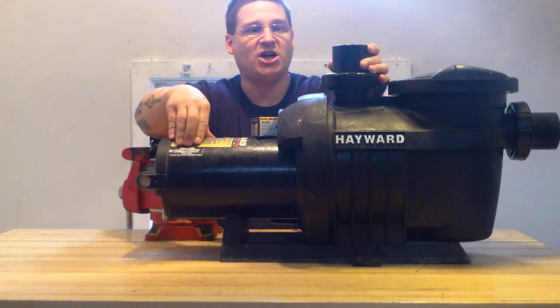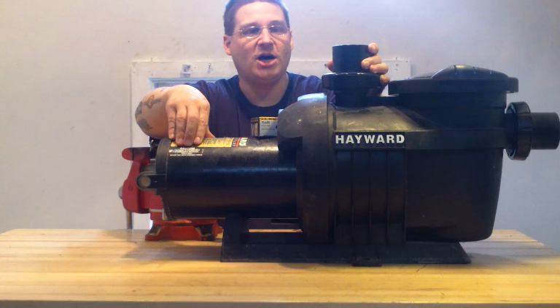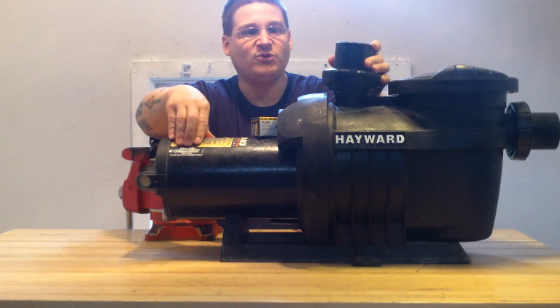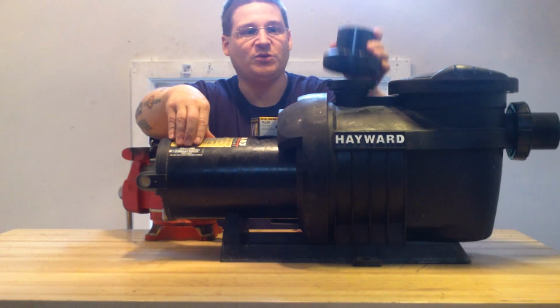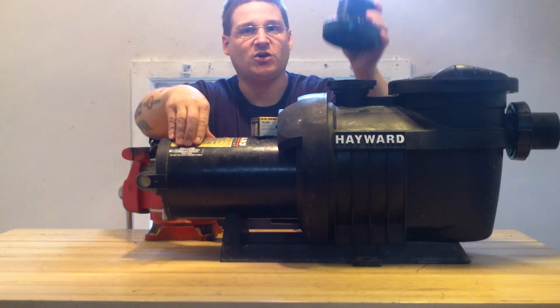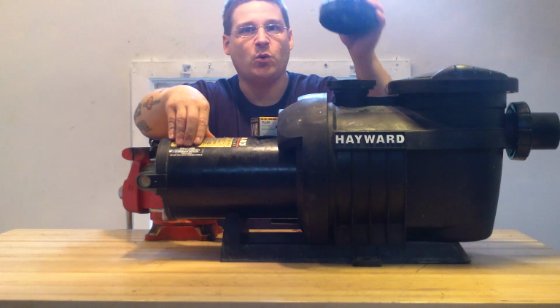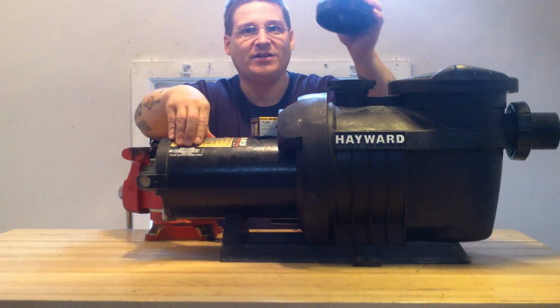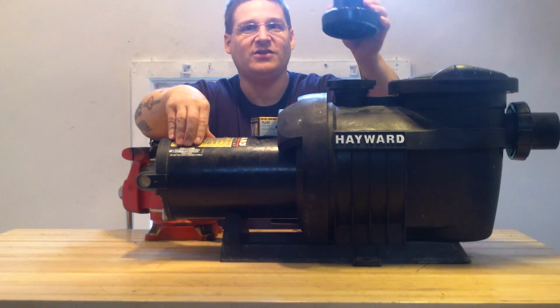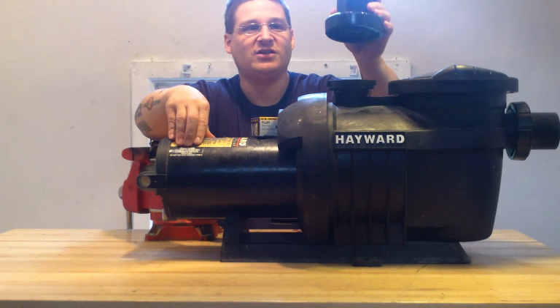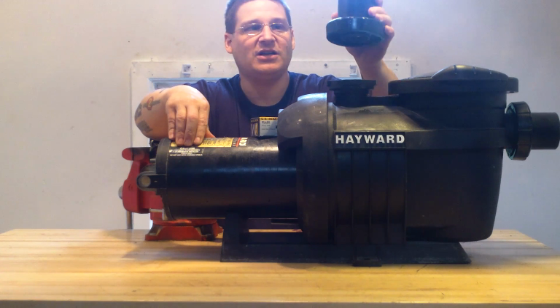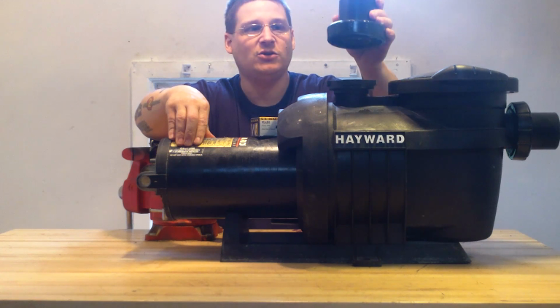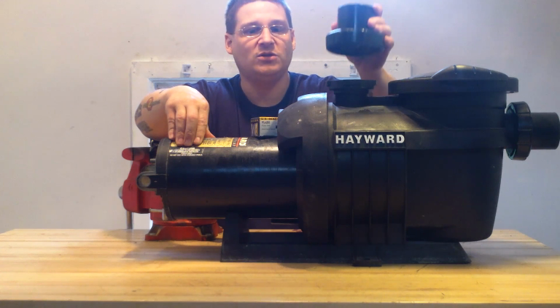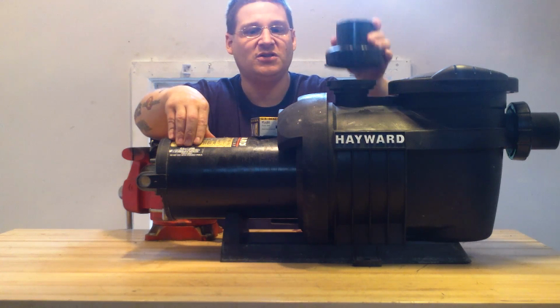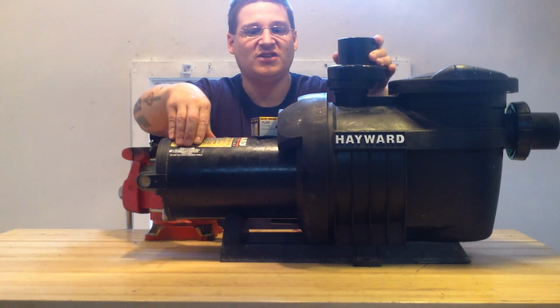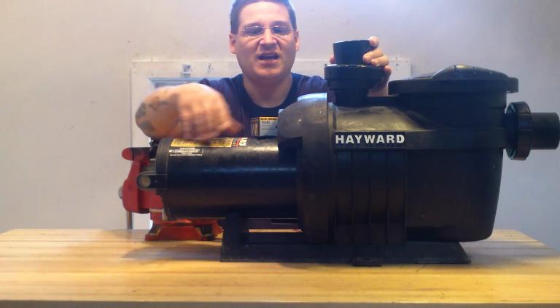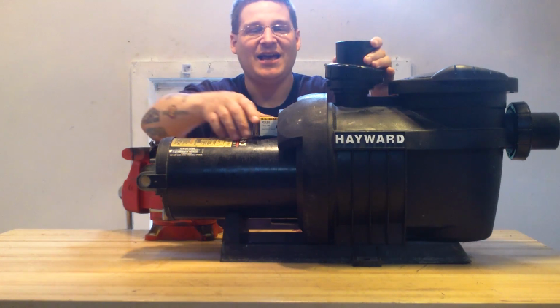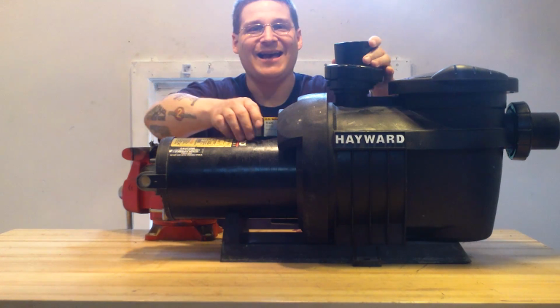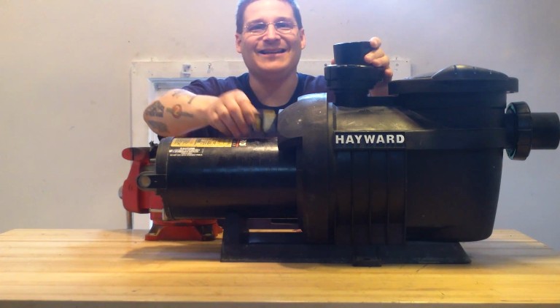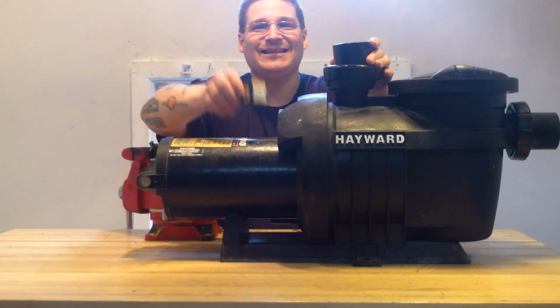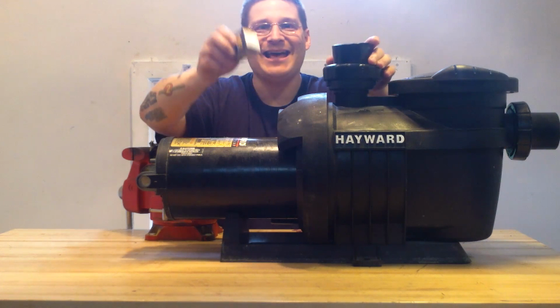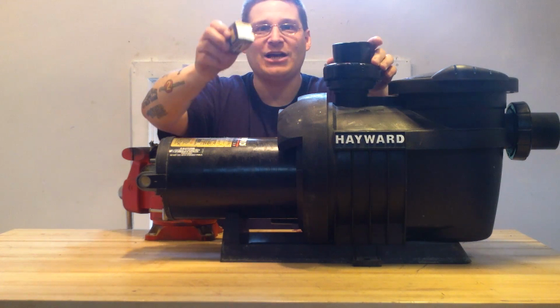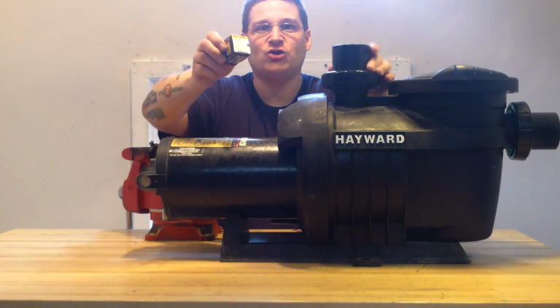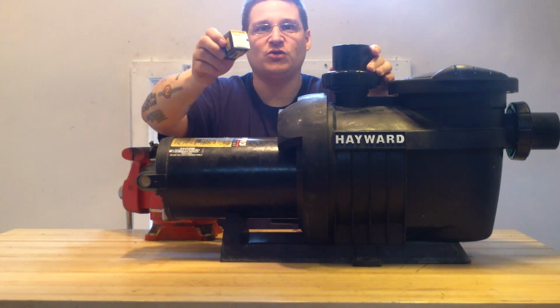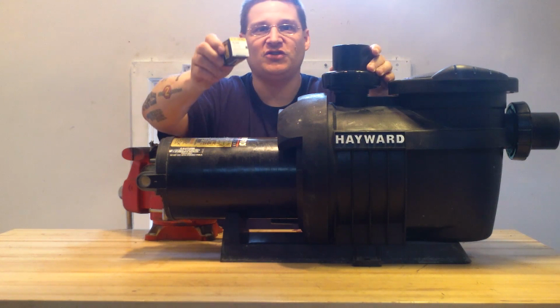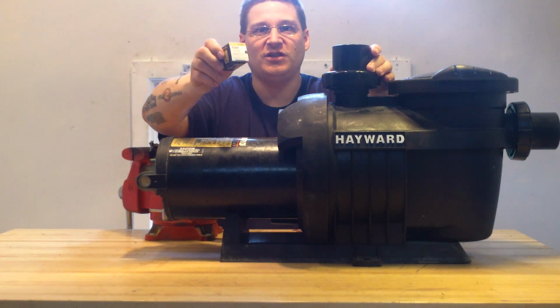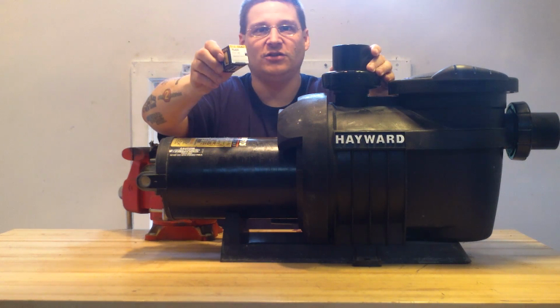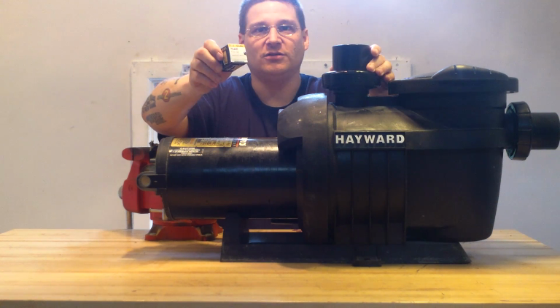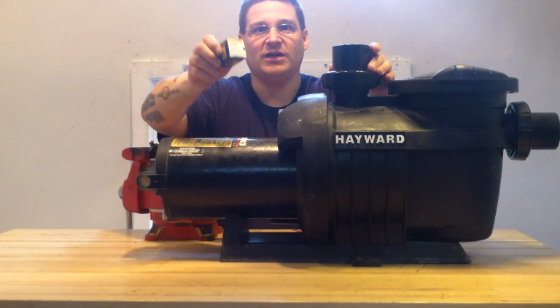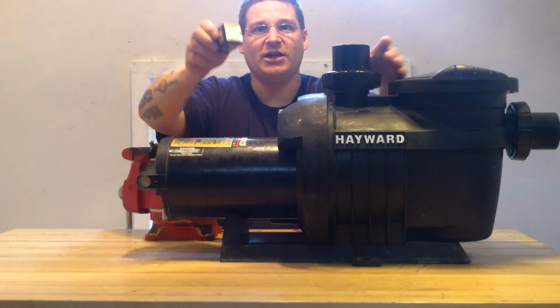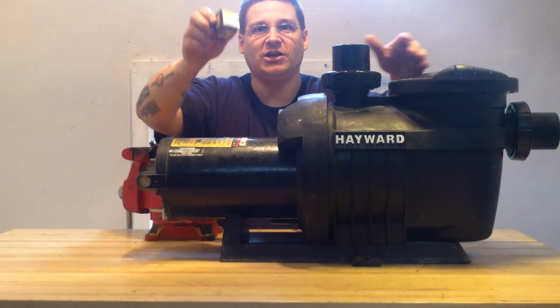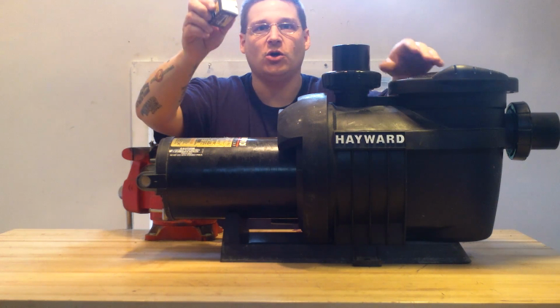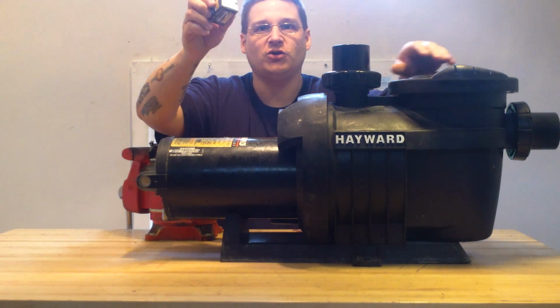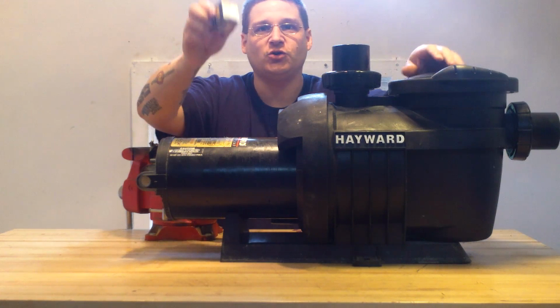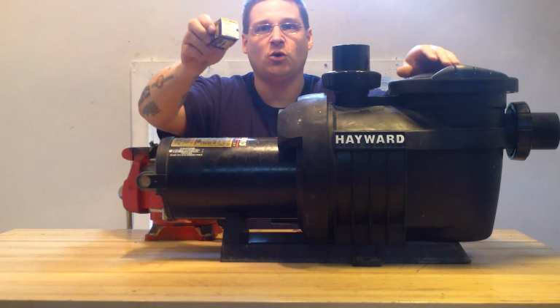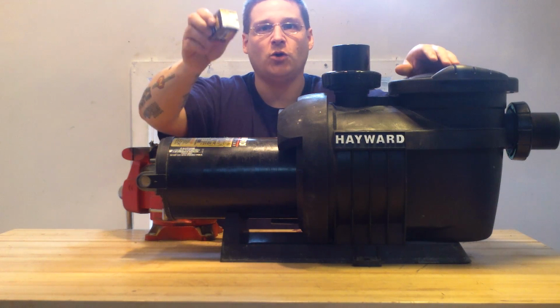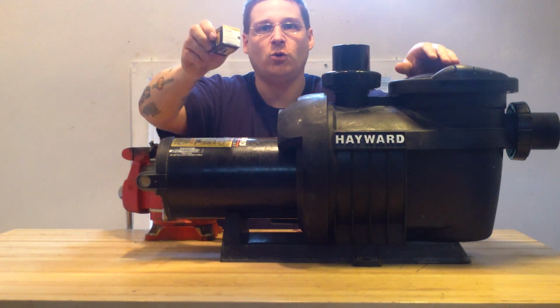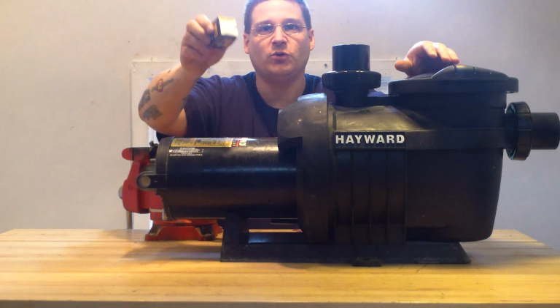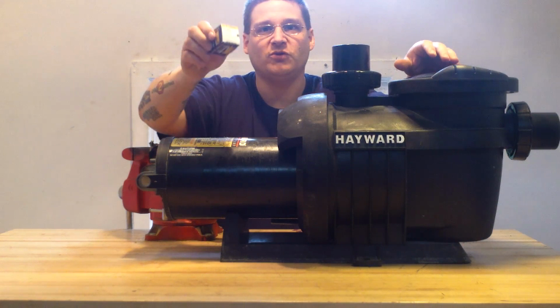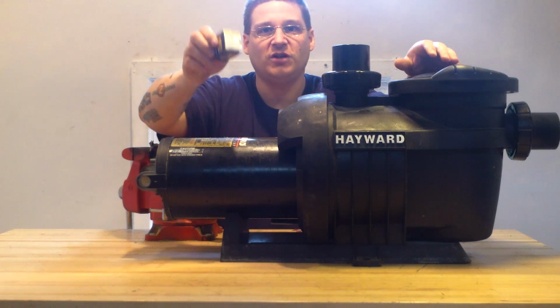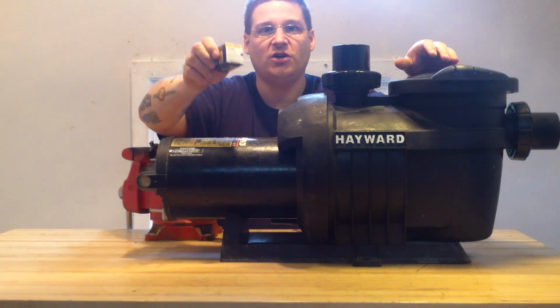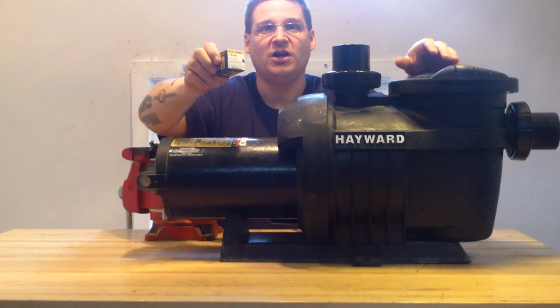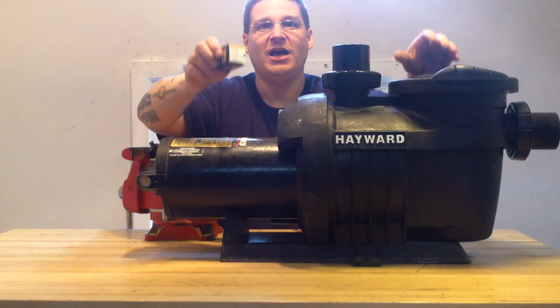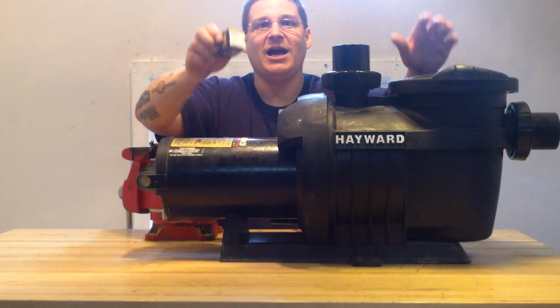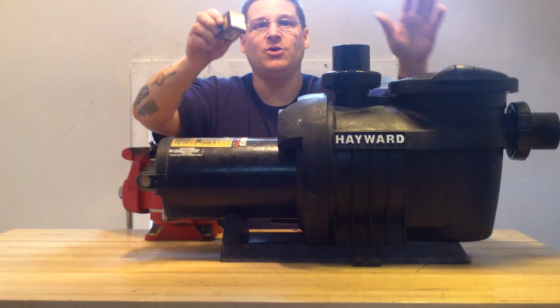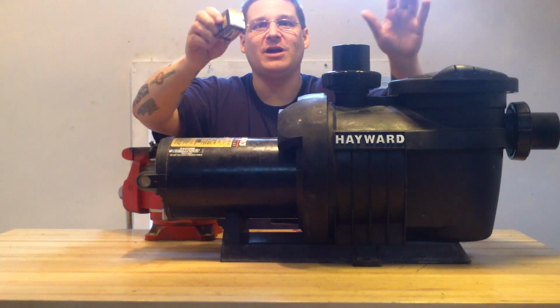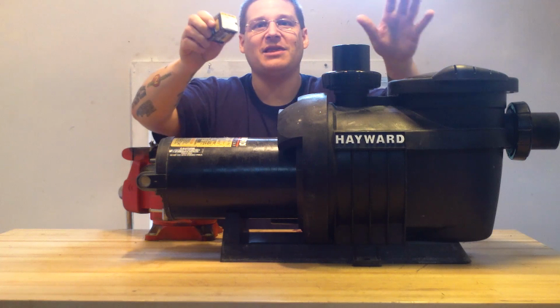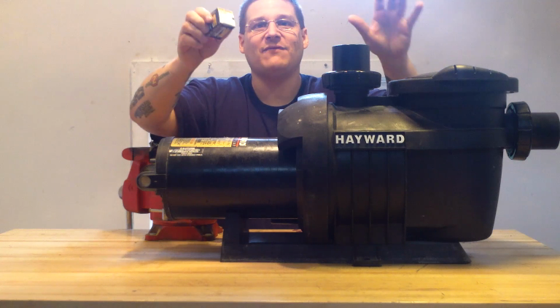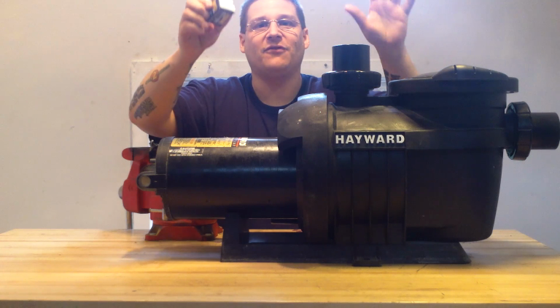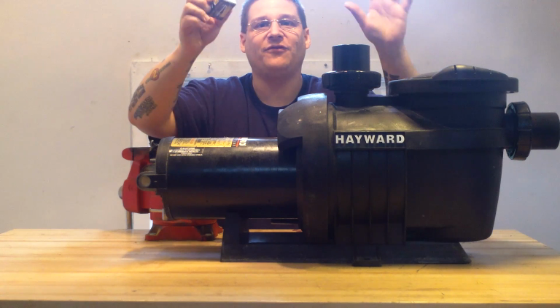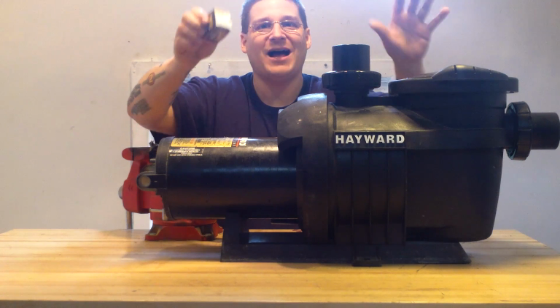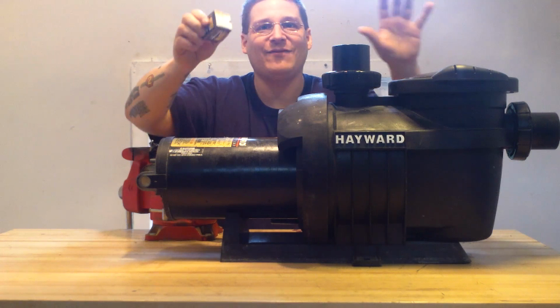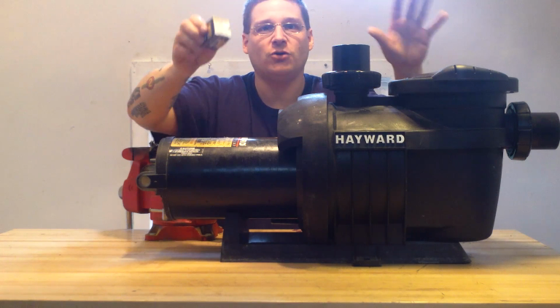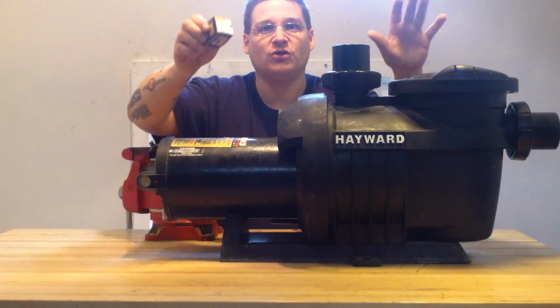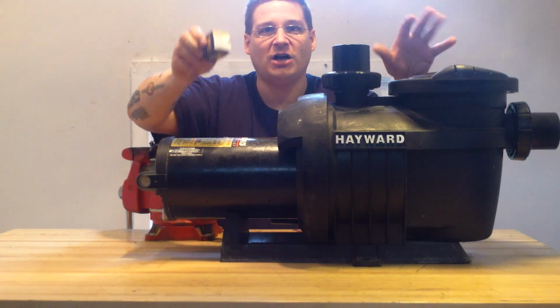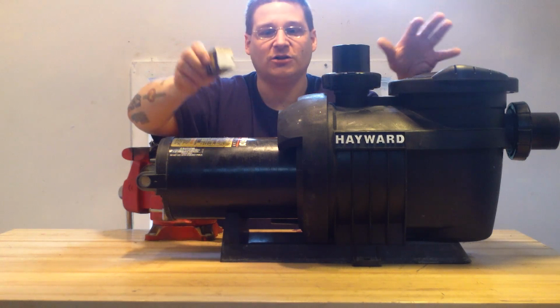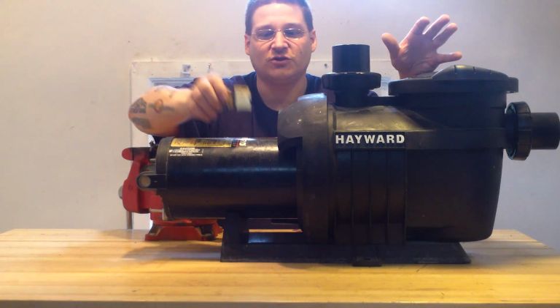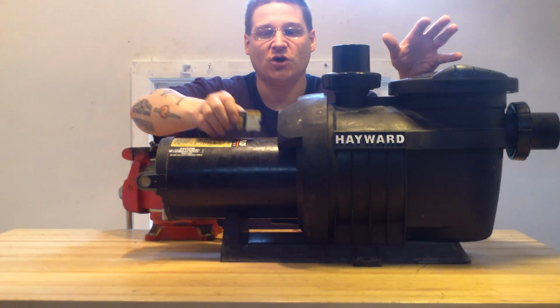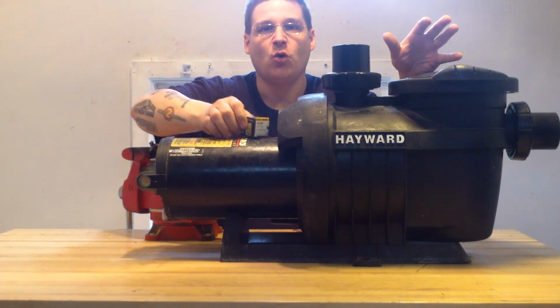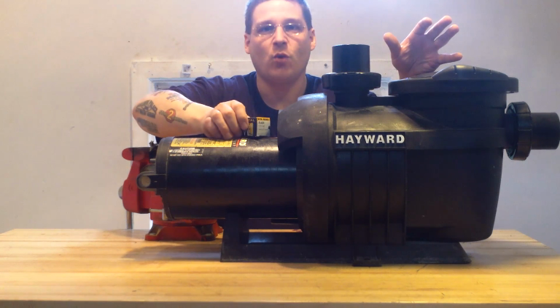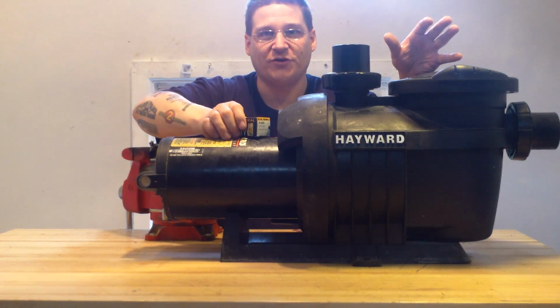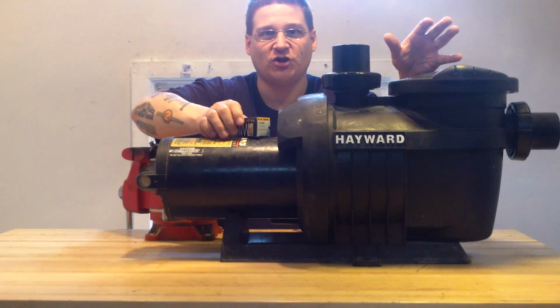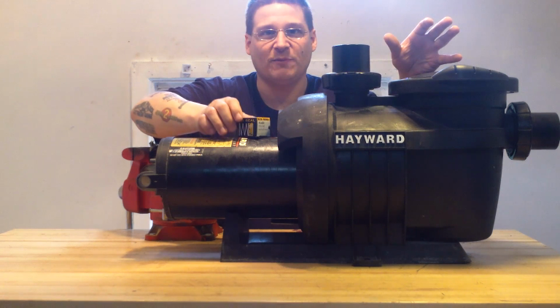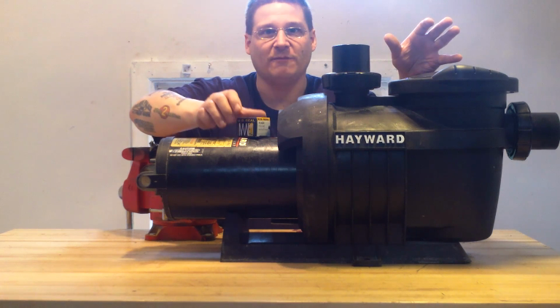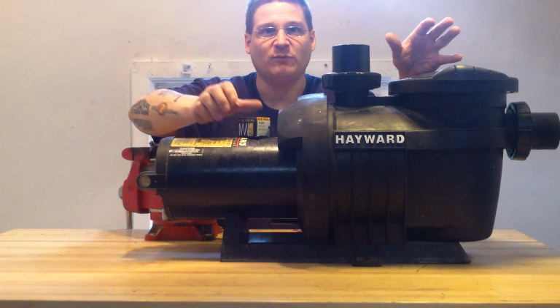It comes with quick disconnect unions and an extra salt ozone seal, and you get all of that for $500 with shipping.